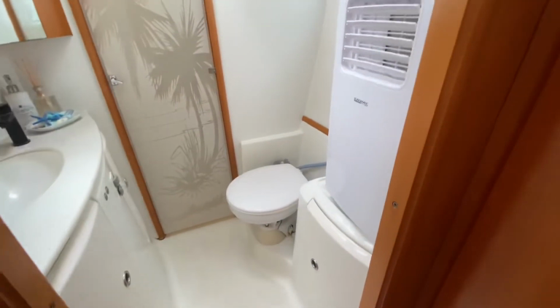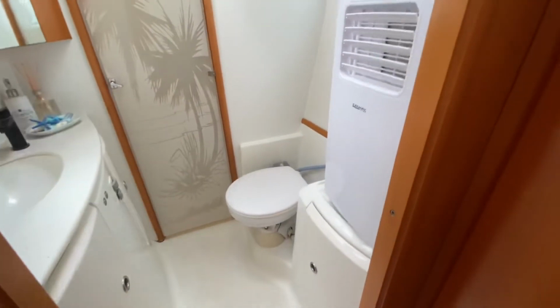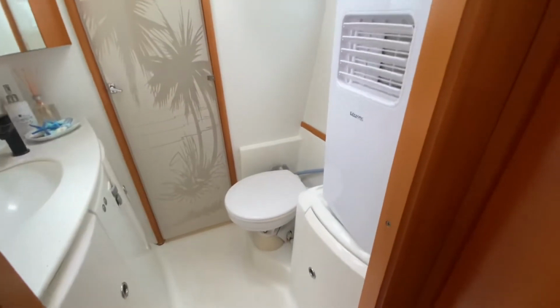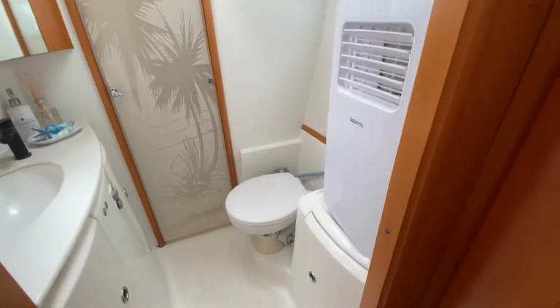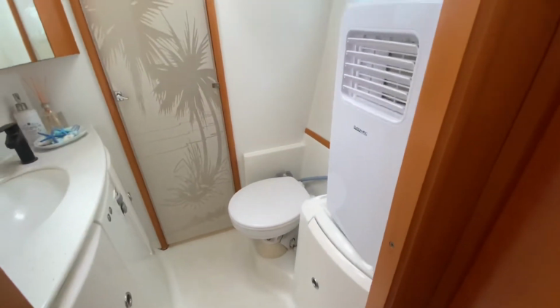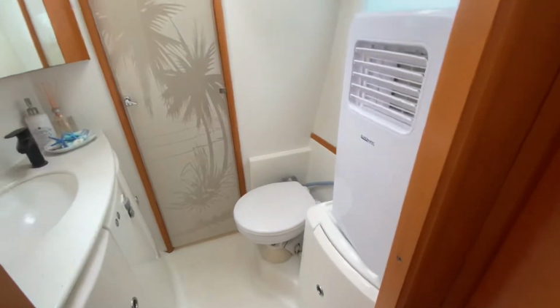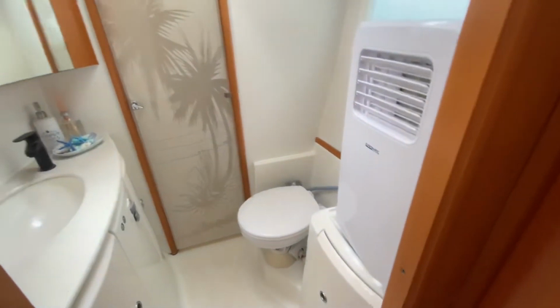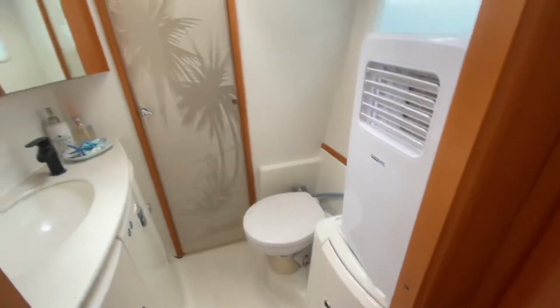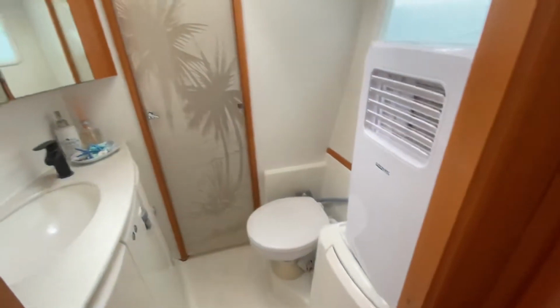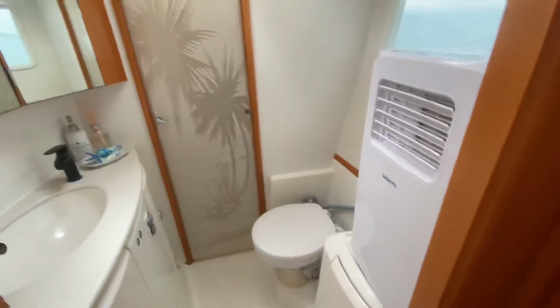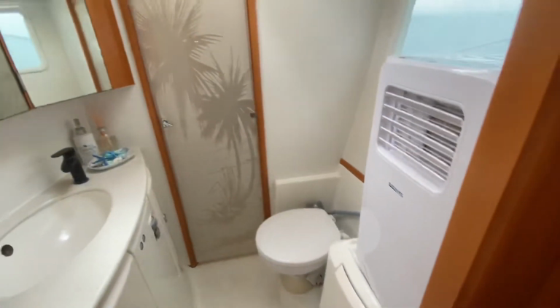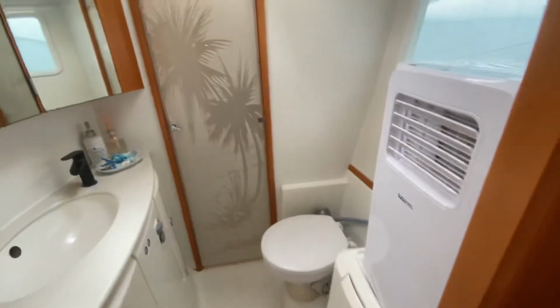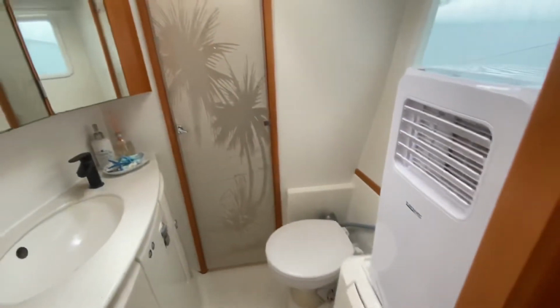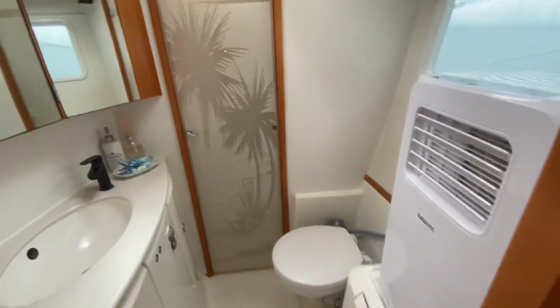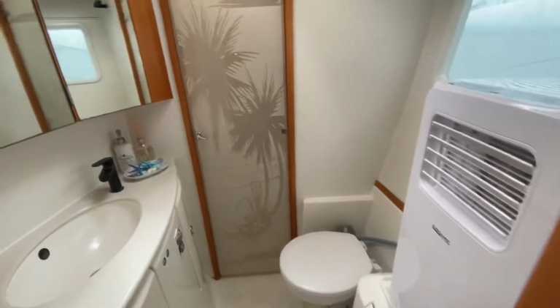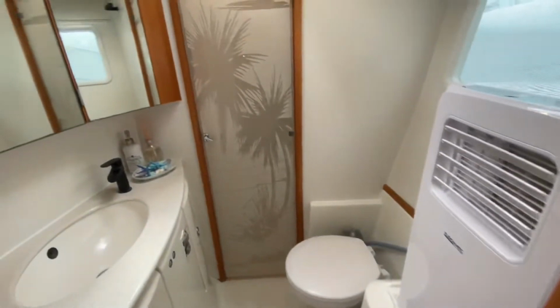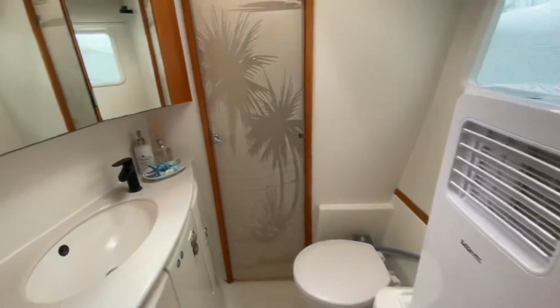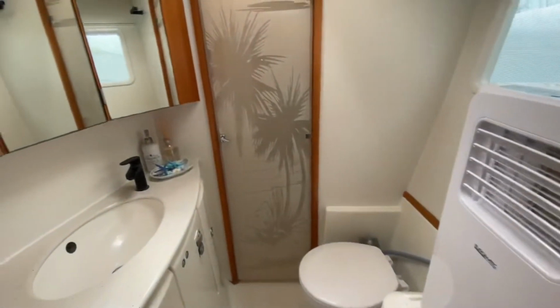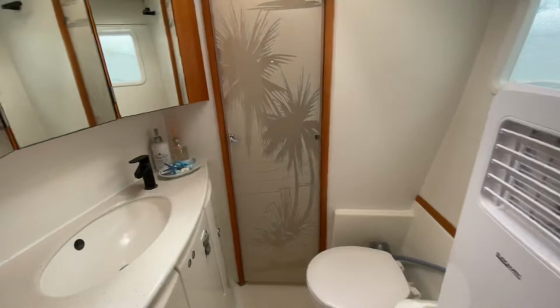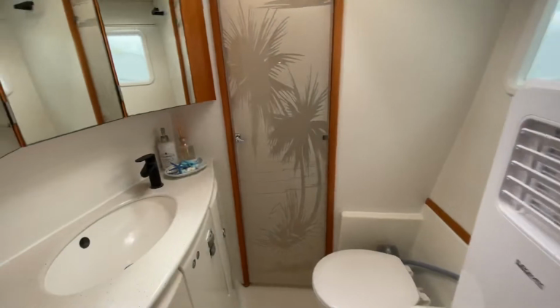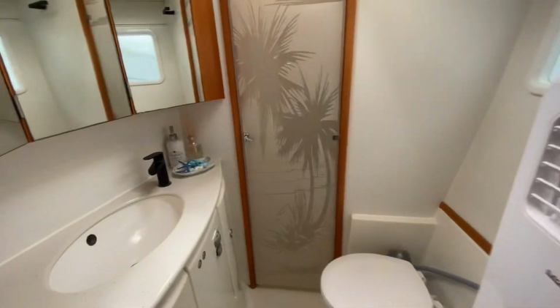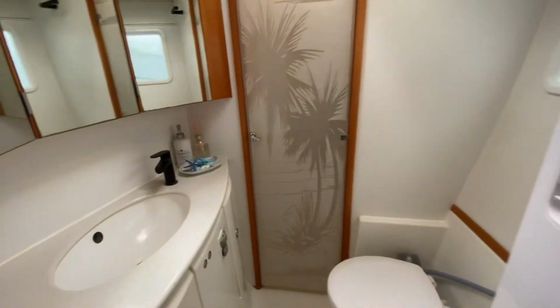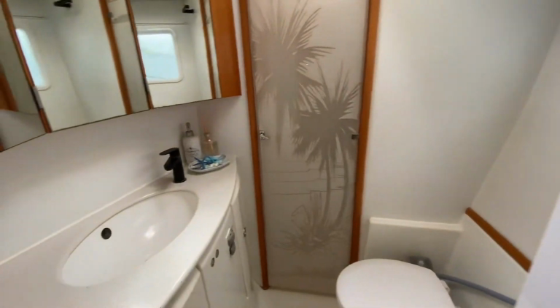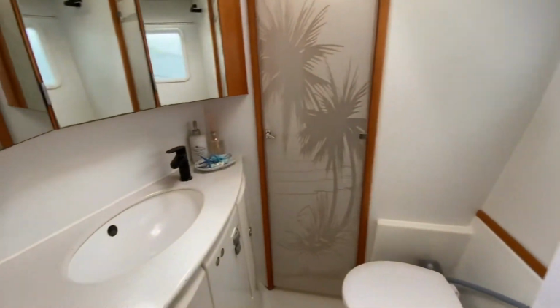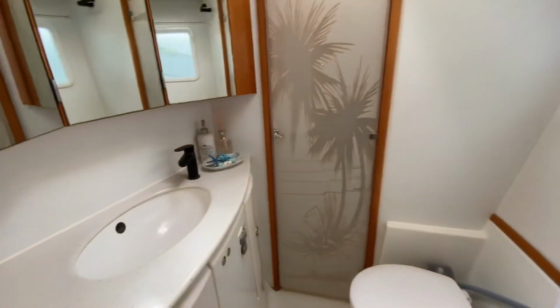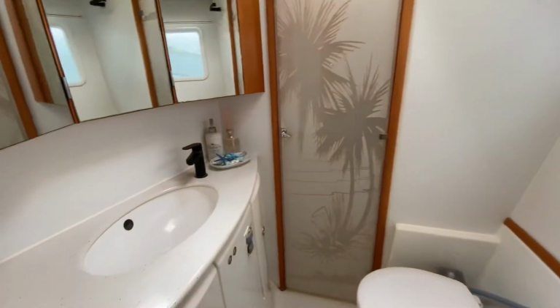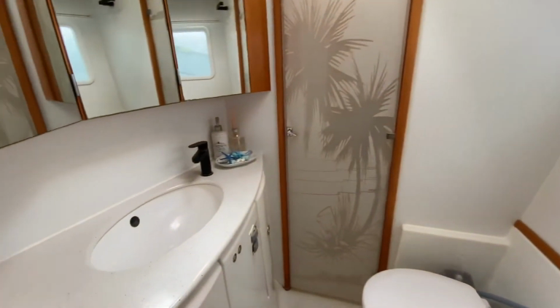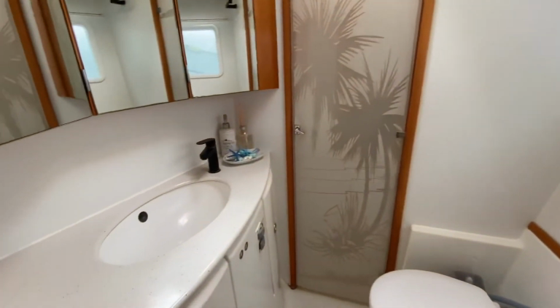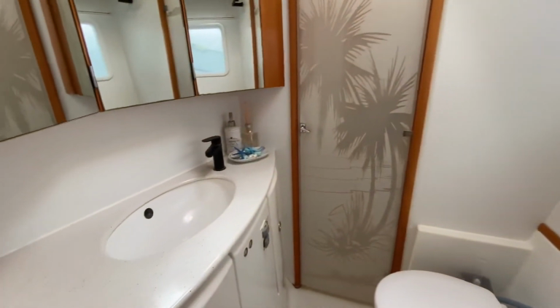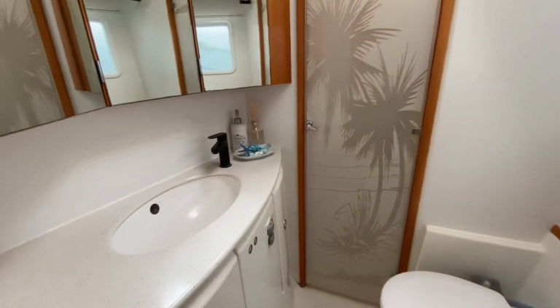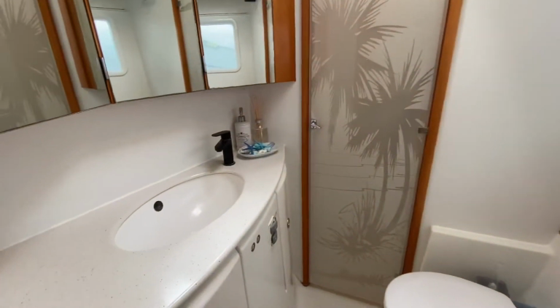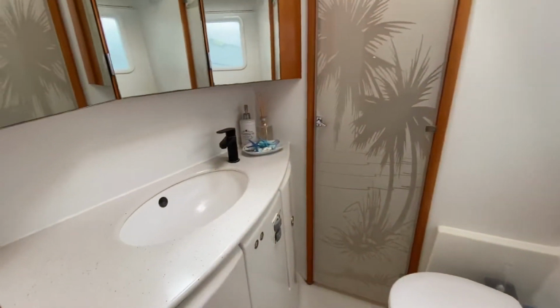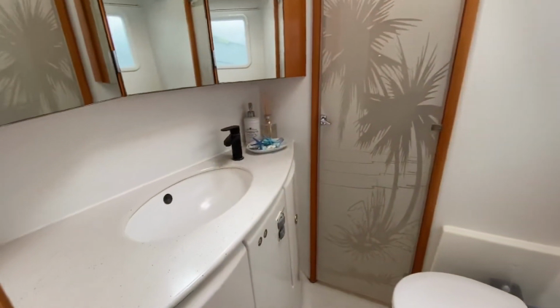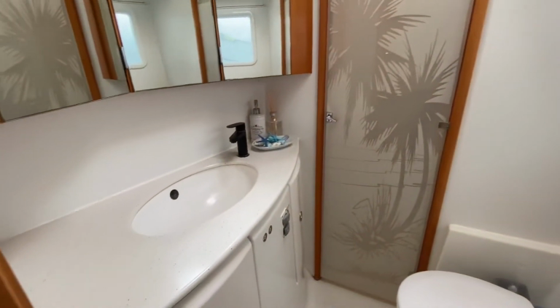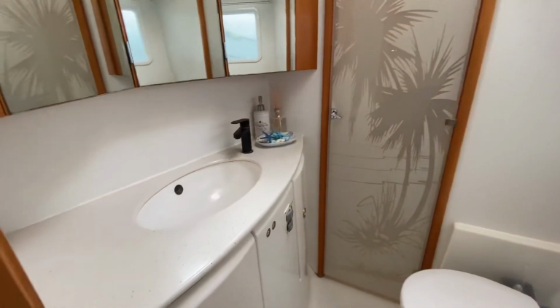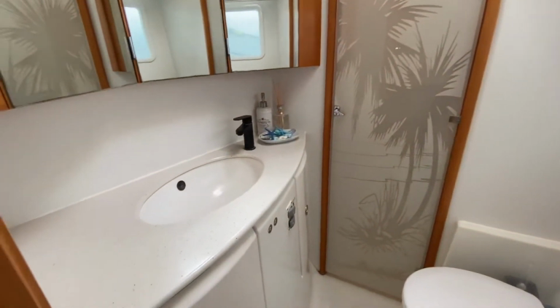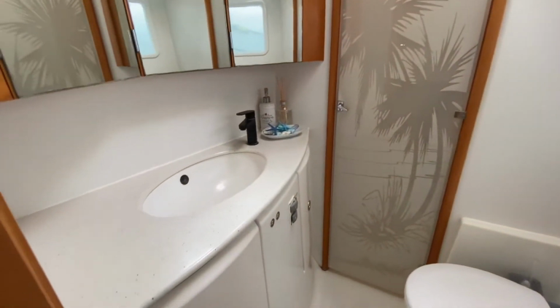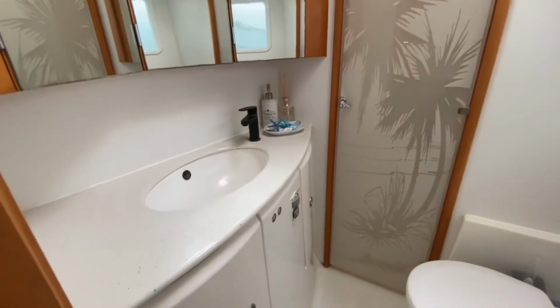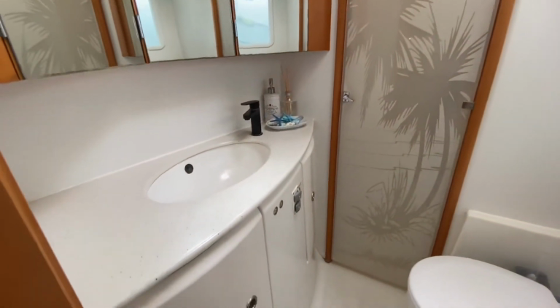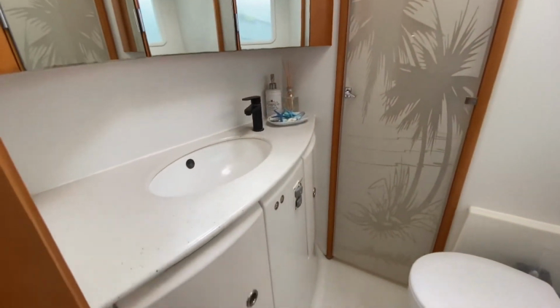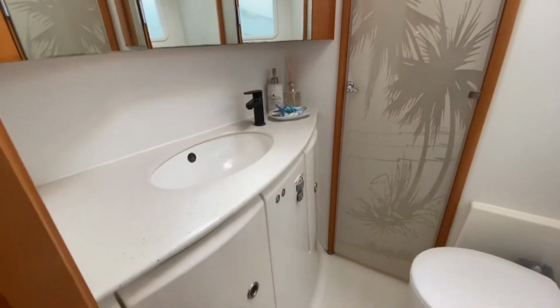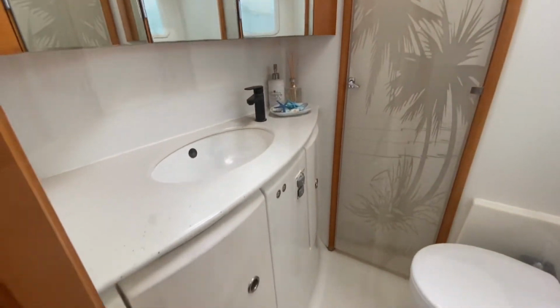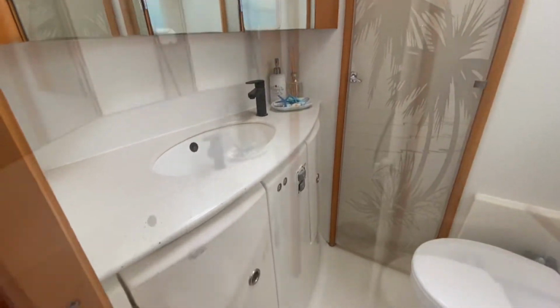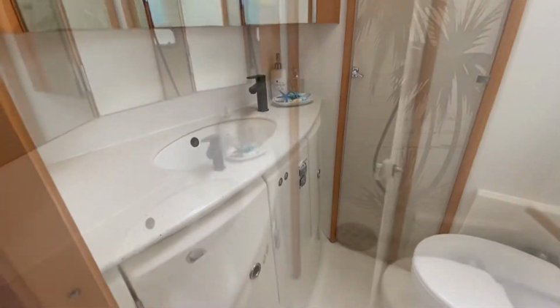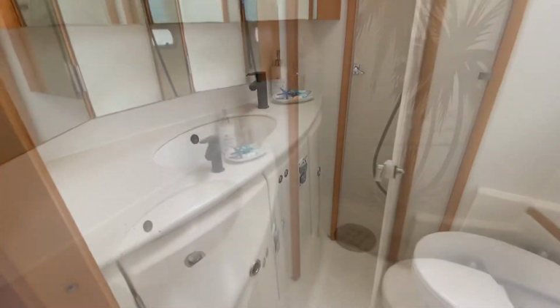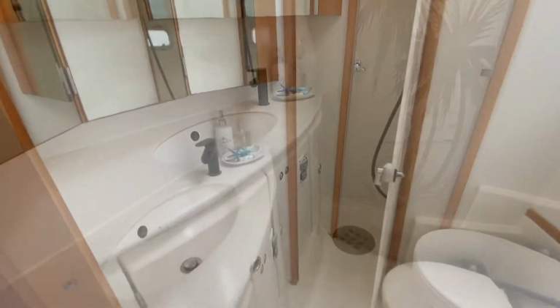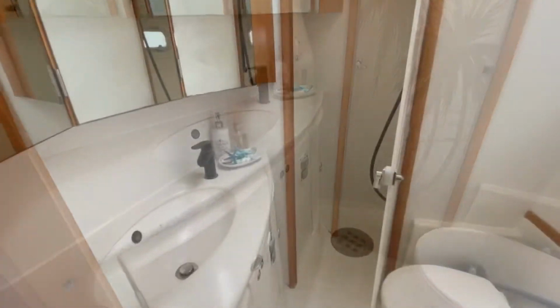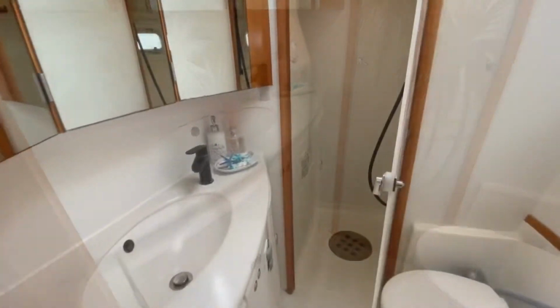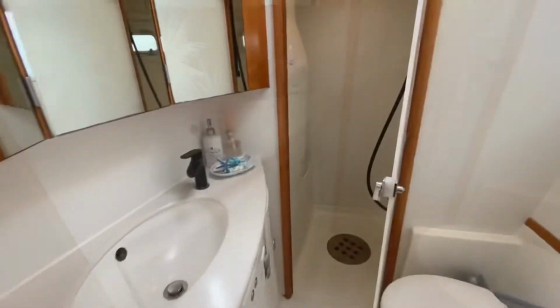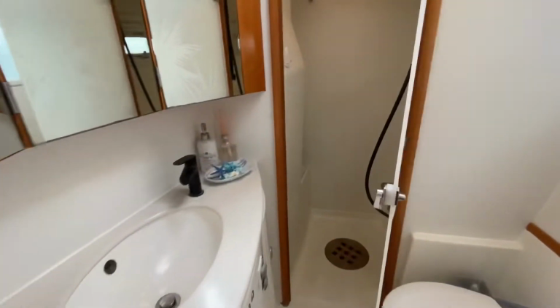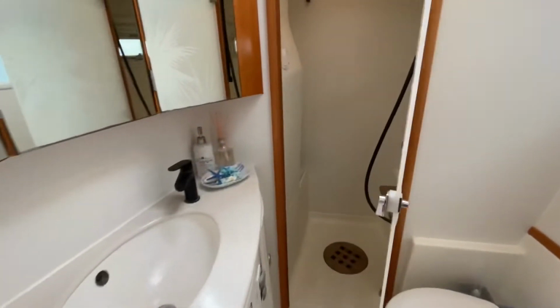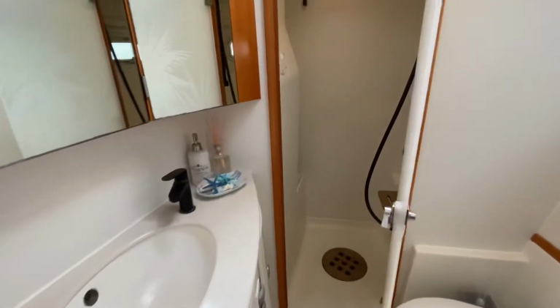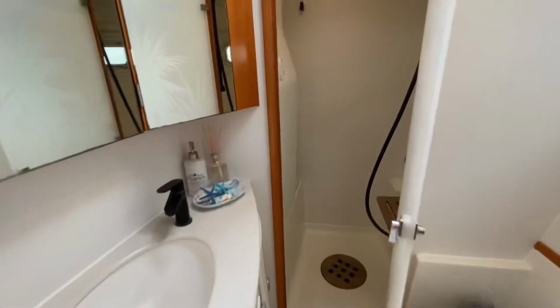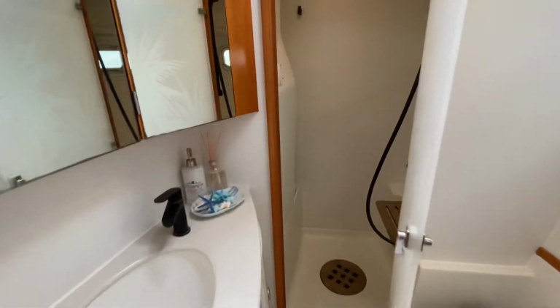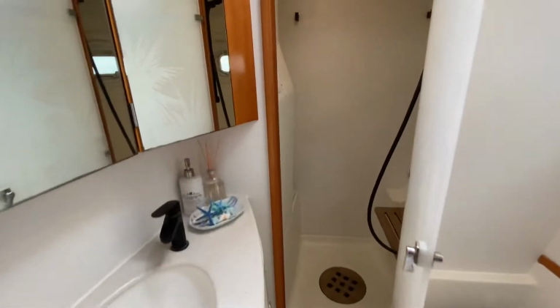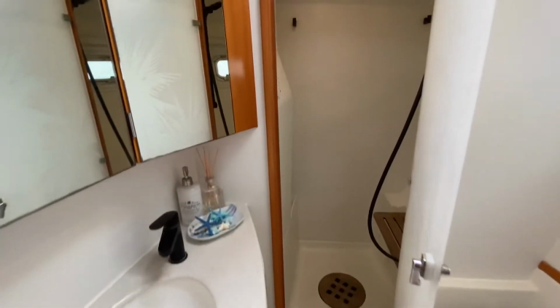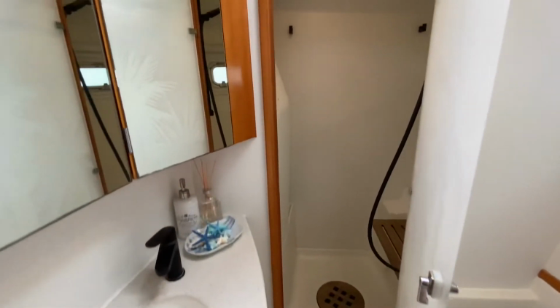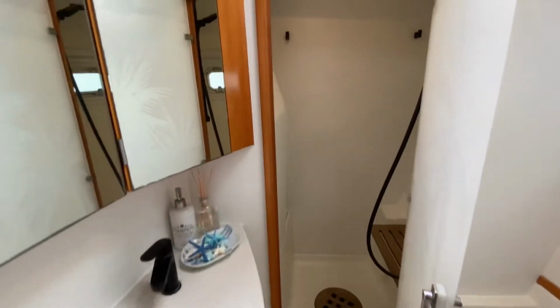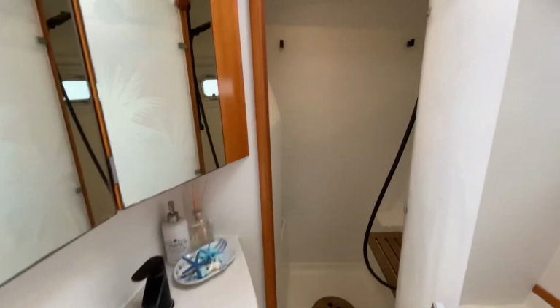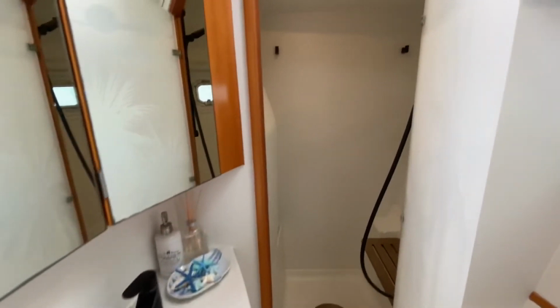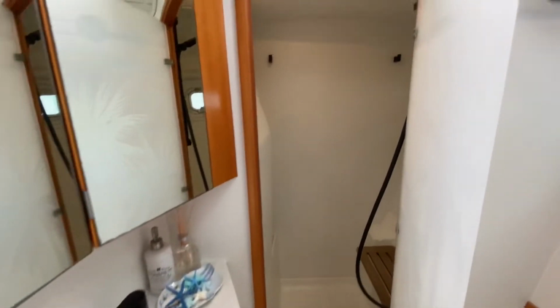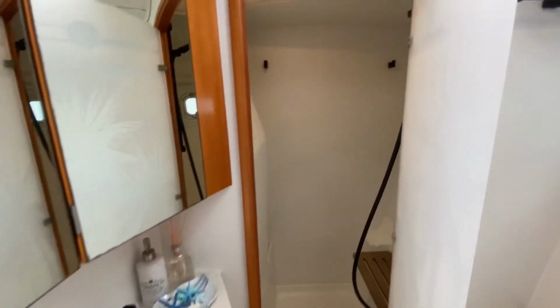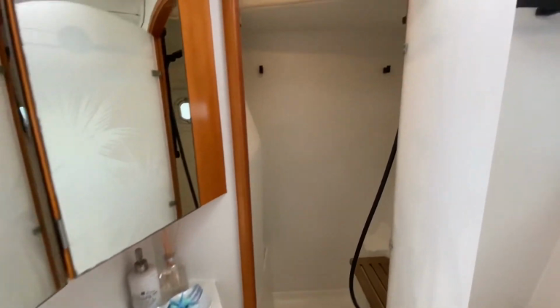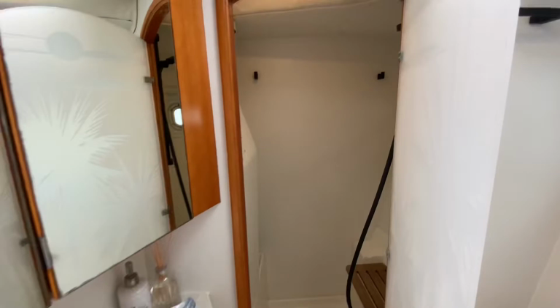All her cabins are en suite with large hull windows and overhead hatches to ensure ventilation and the feeling of light and space.